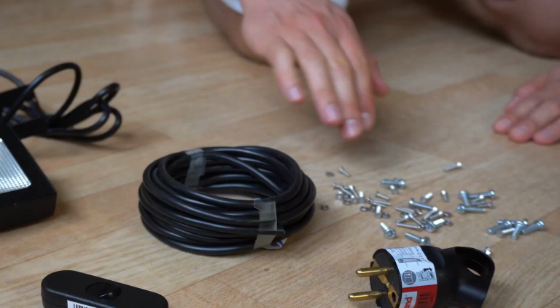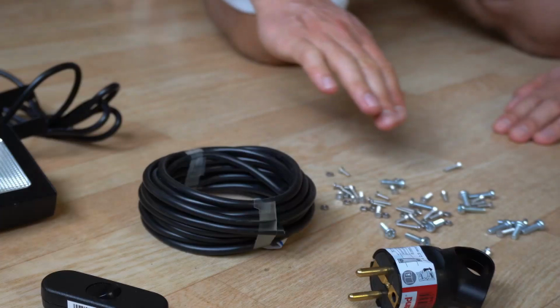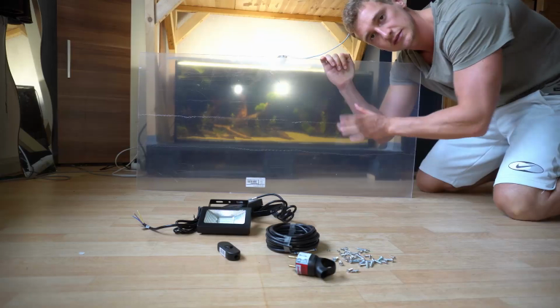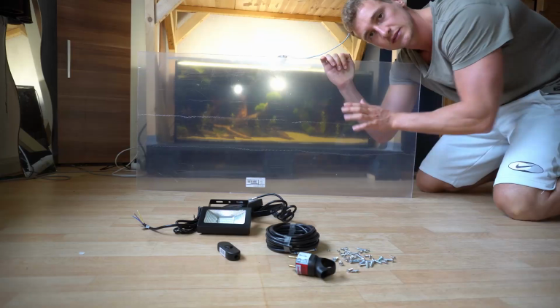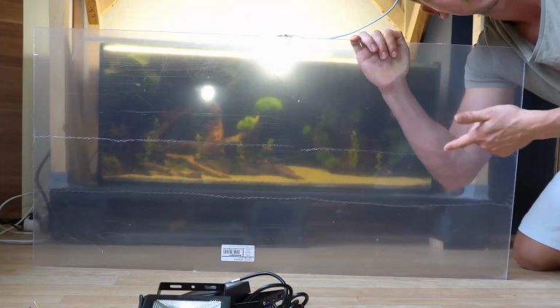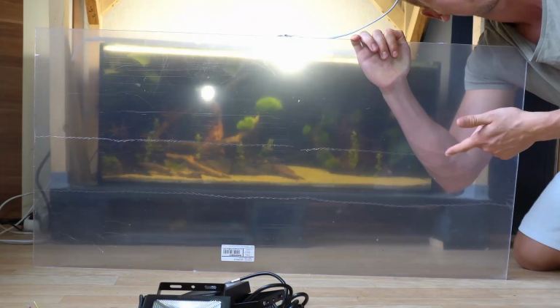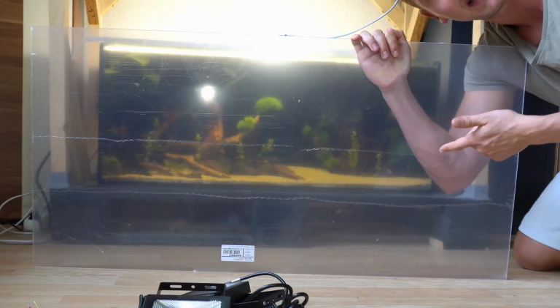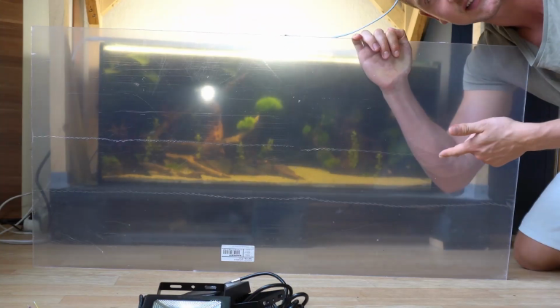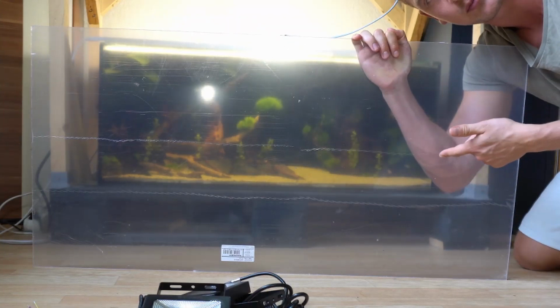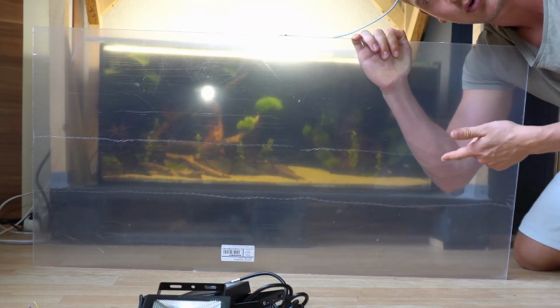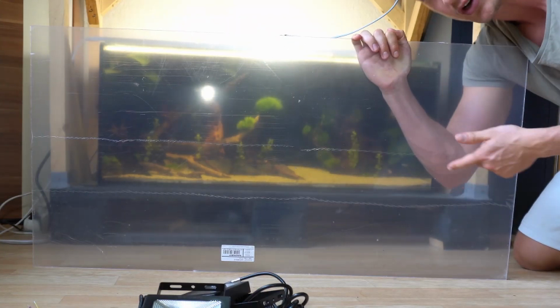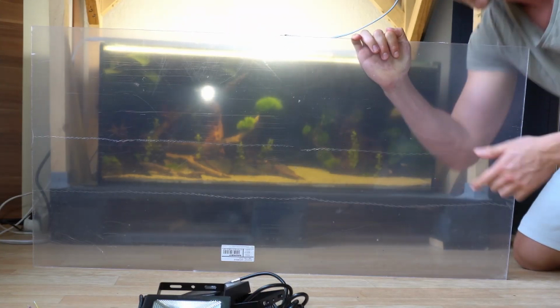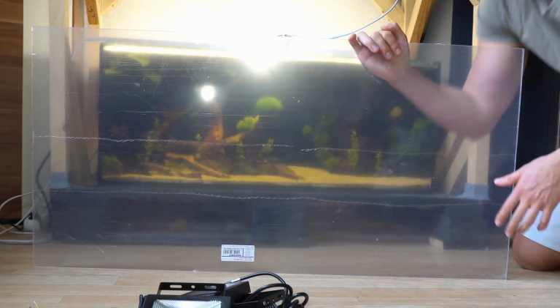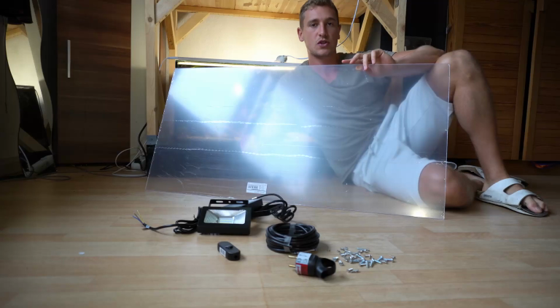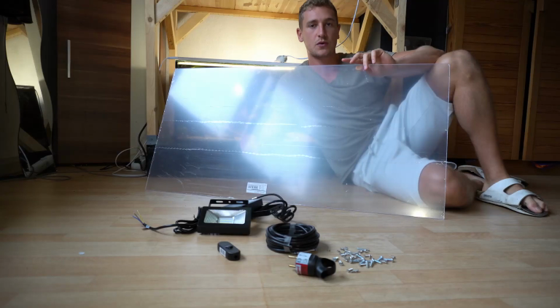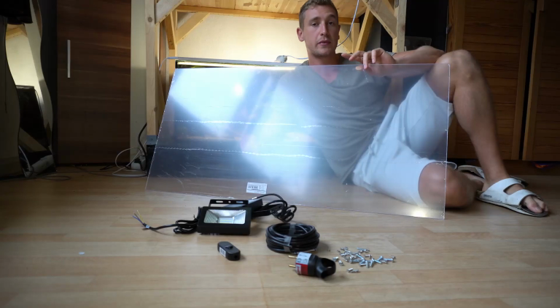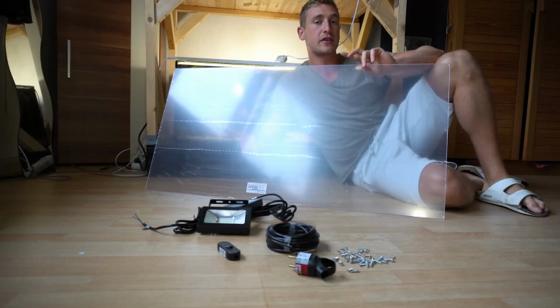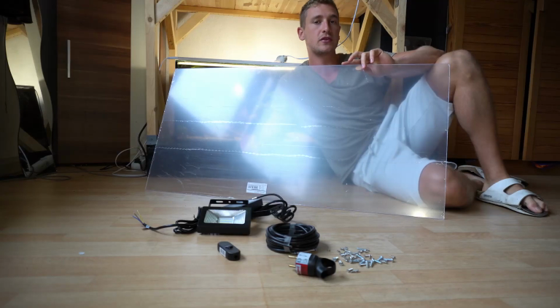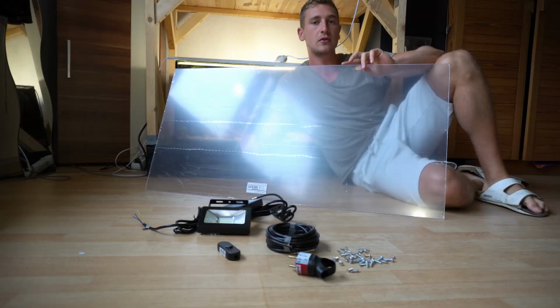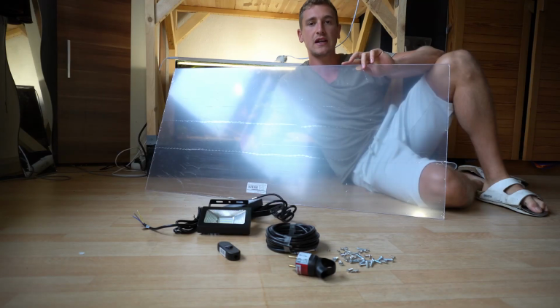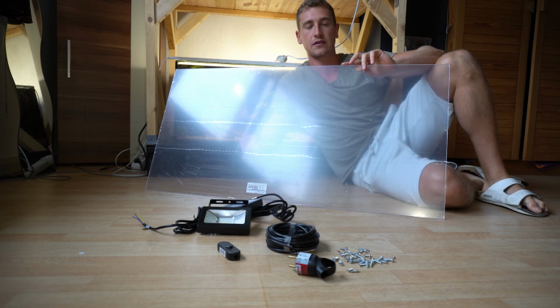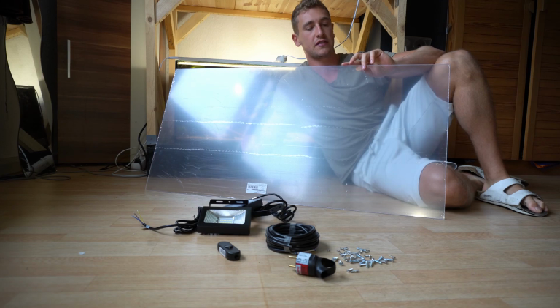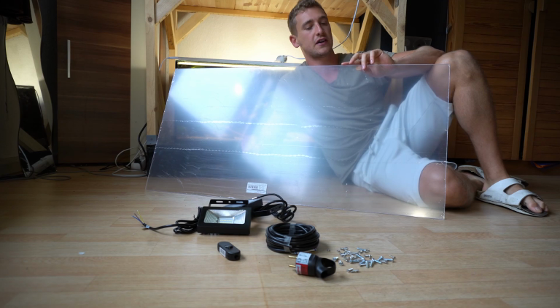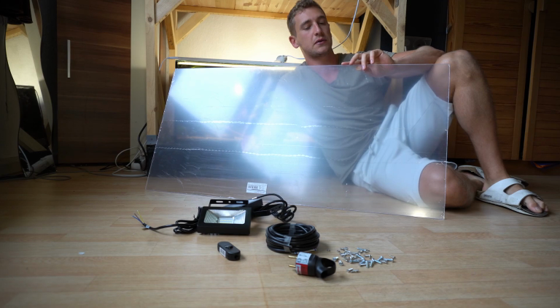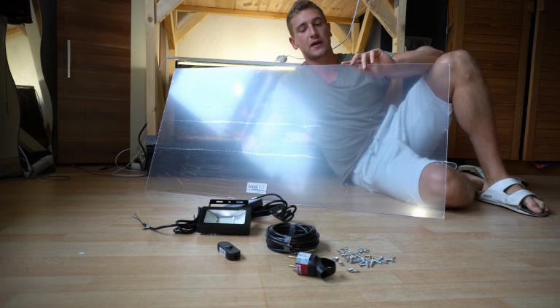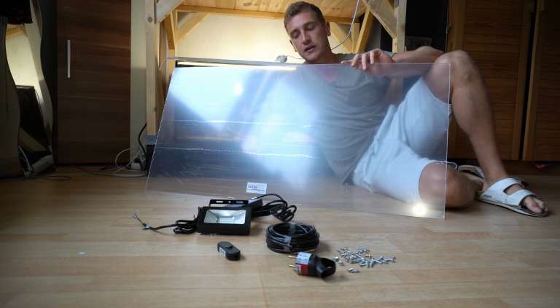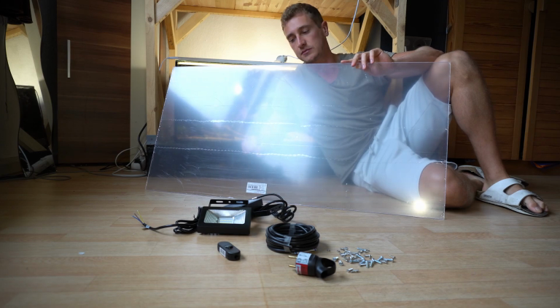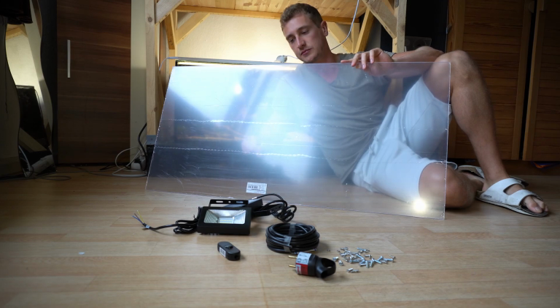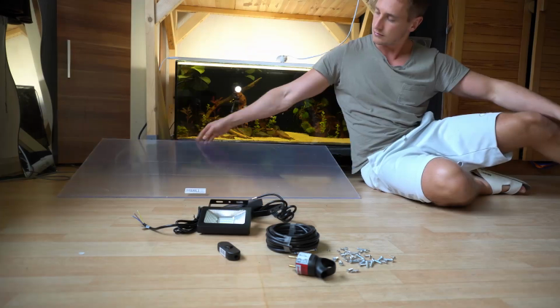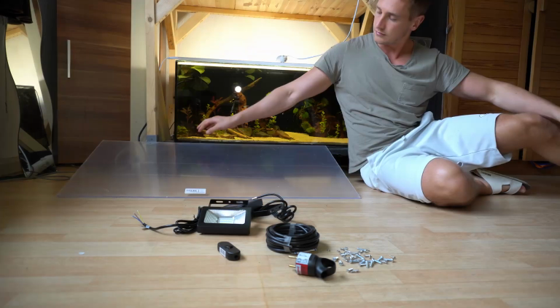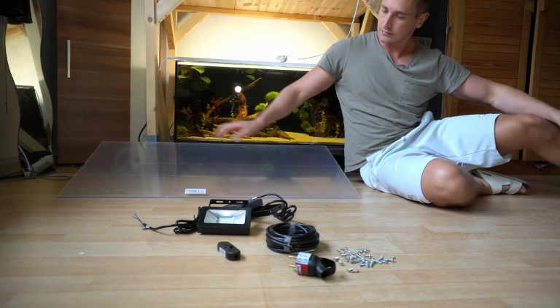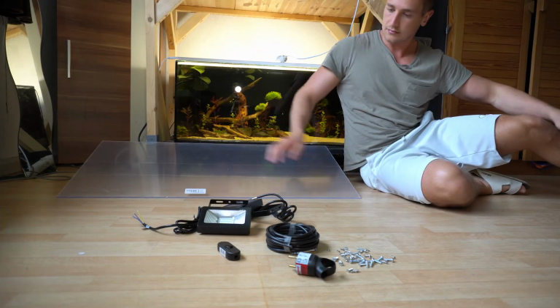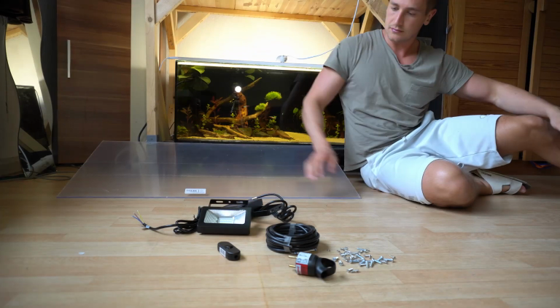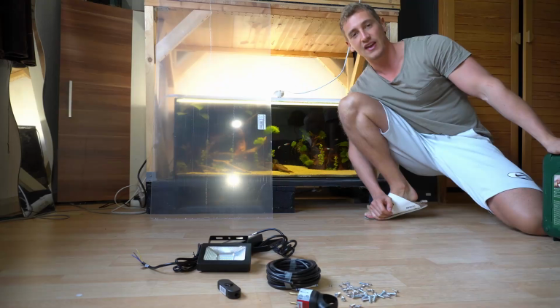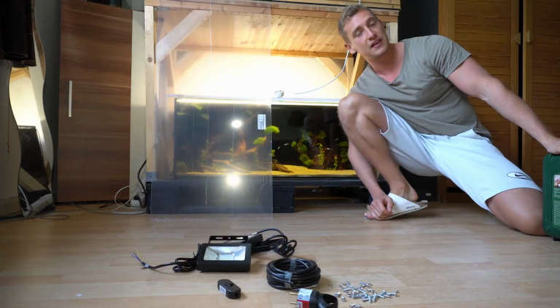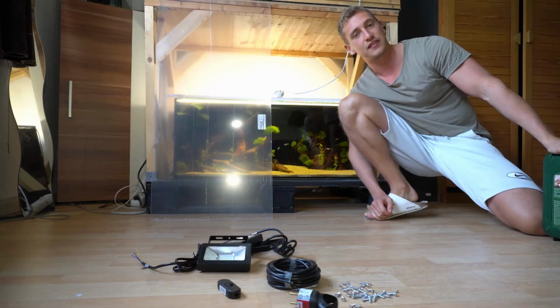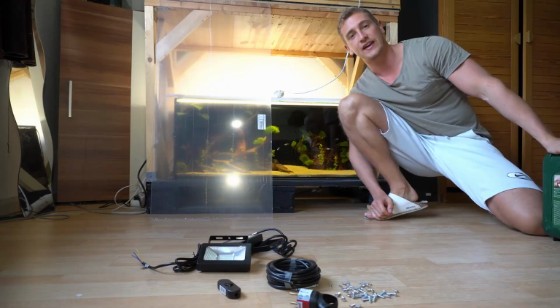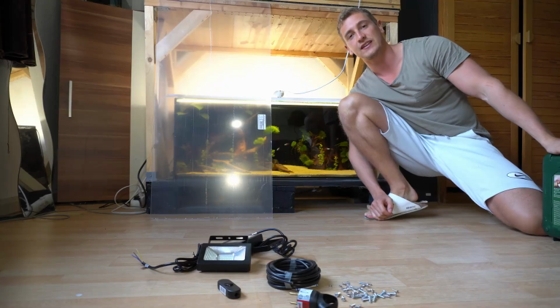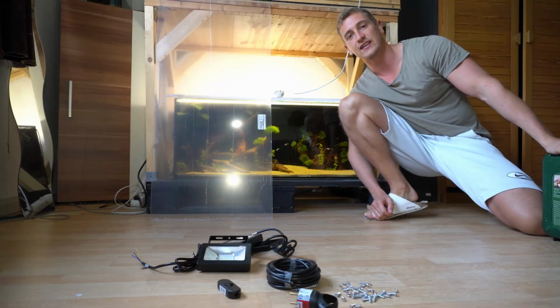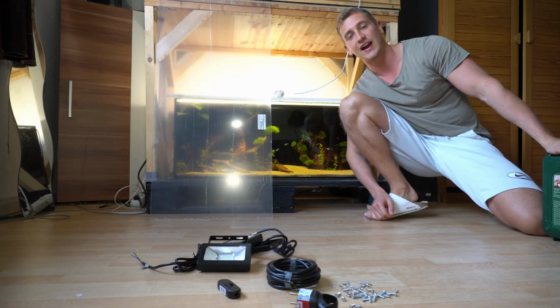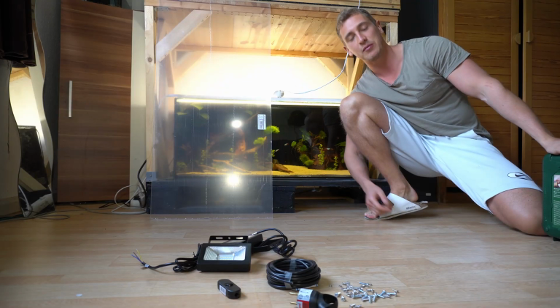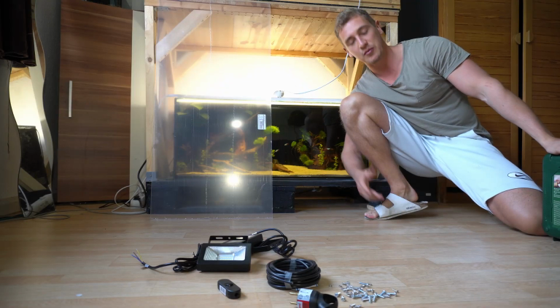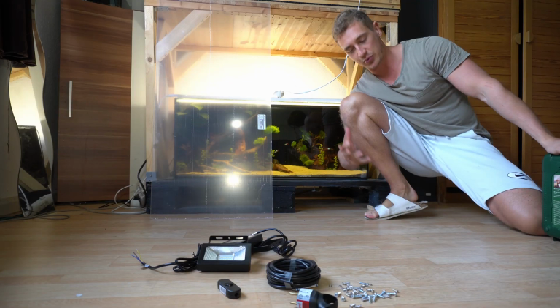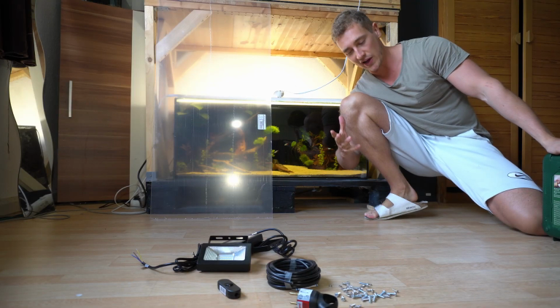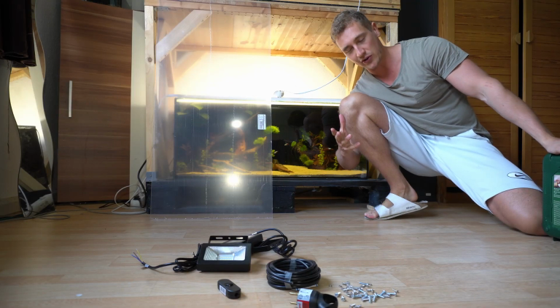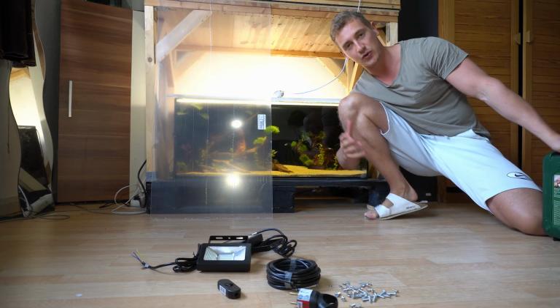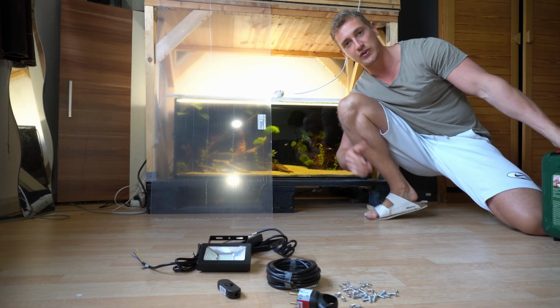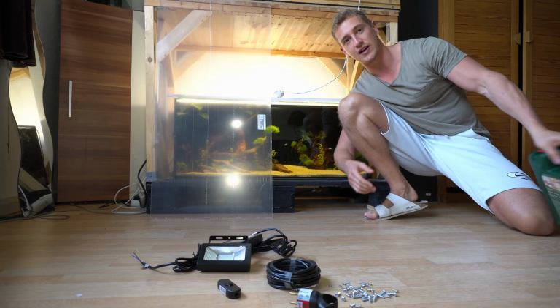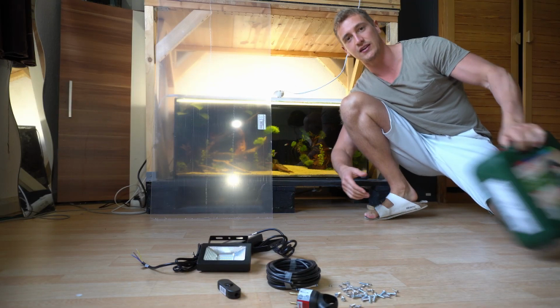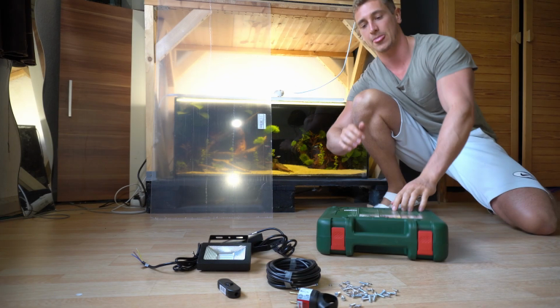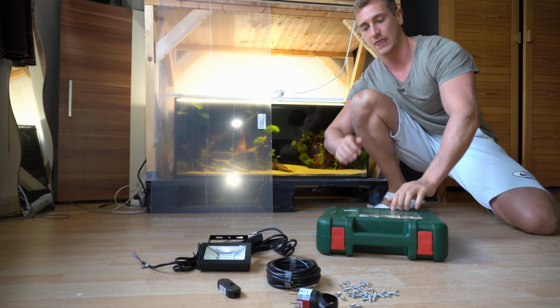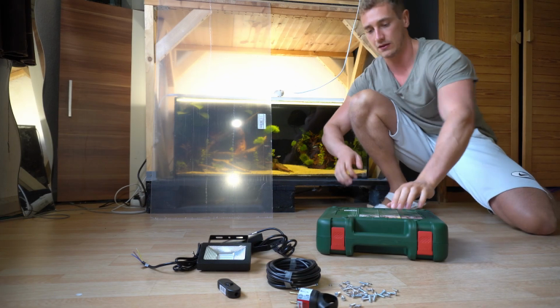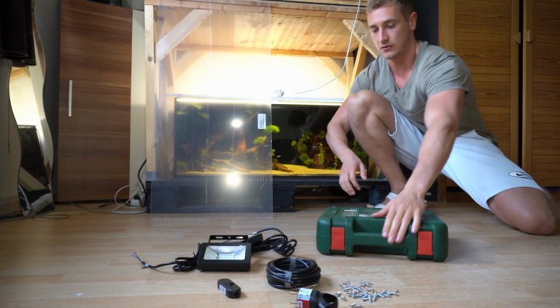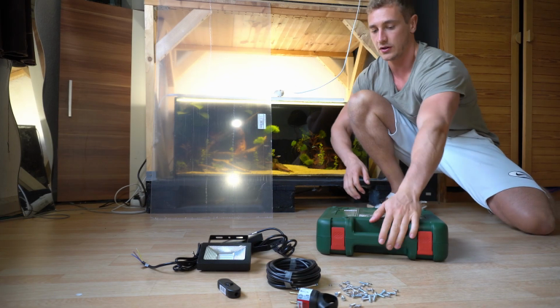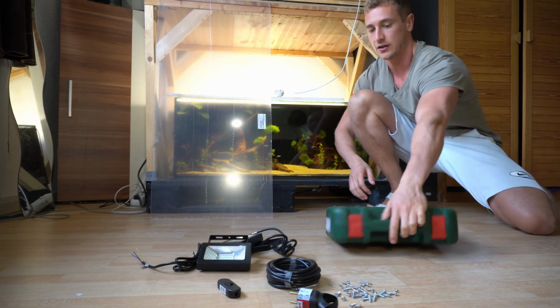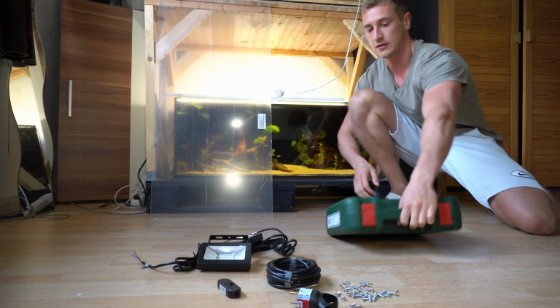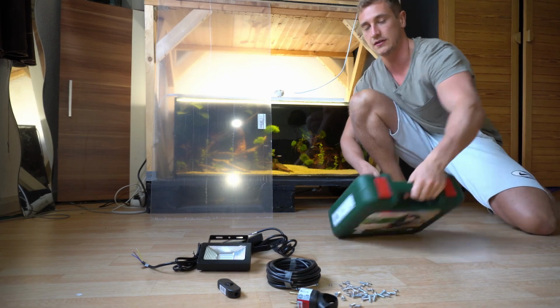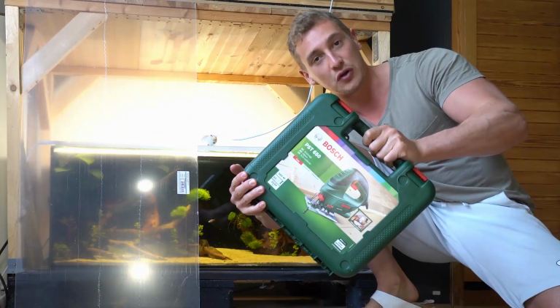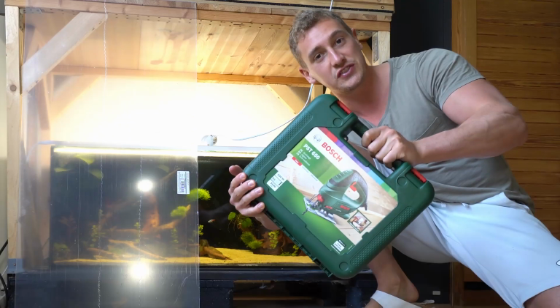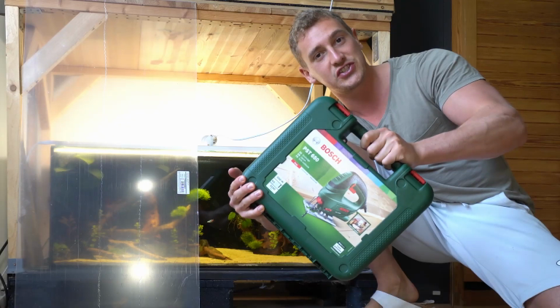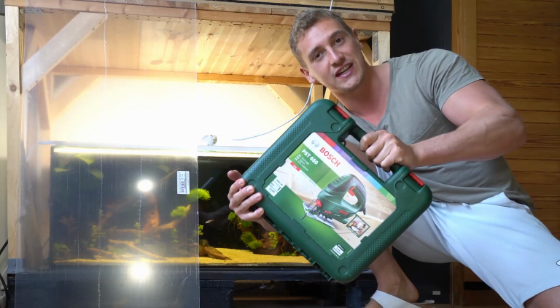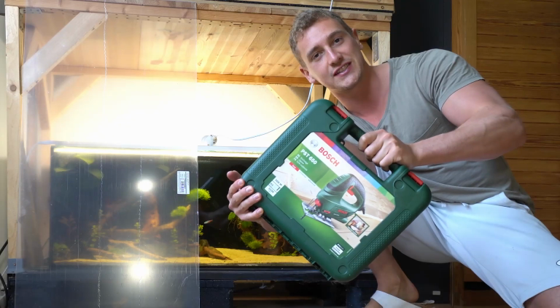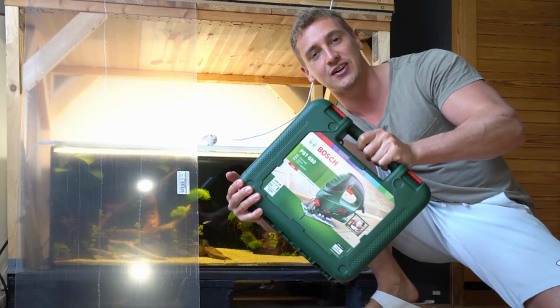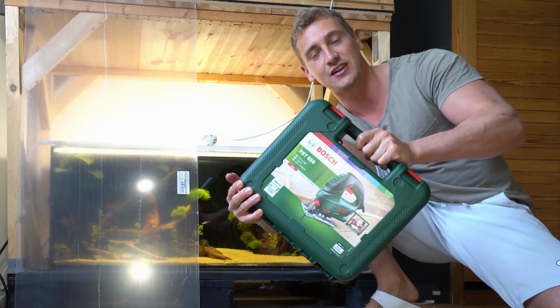This plastic board, which will be the new lid of the aquarium. And finally I'm the proud owner of a jigsaw.